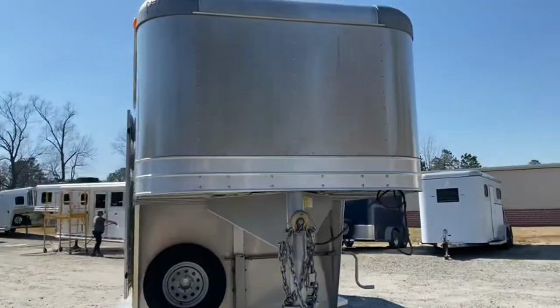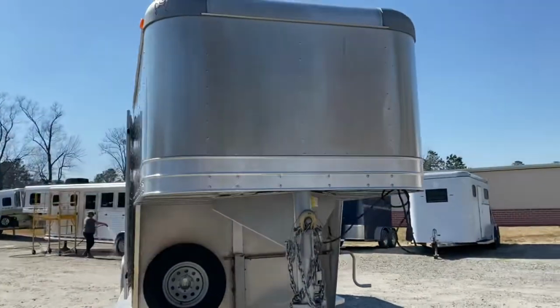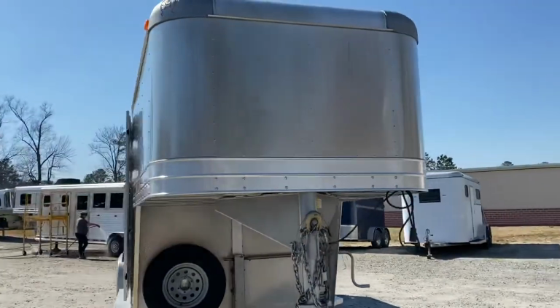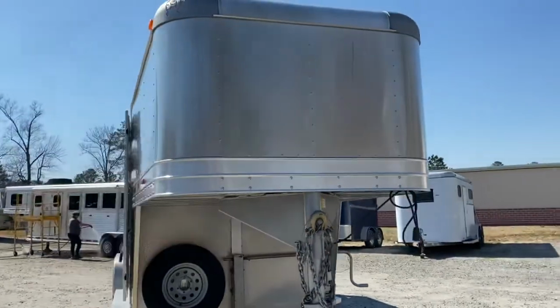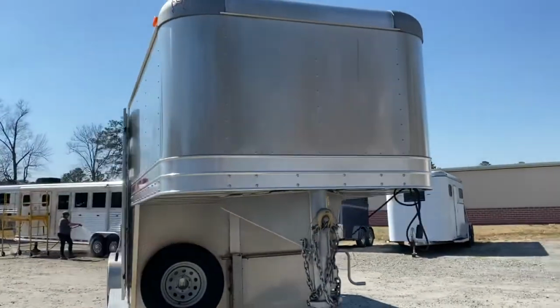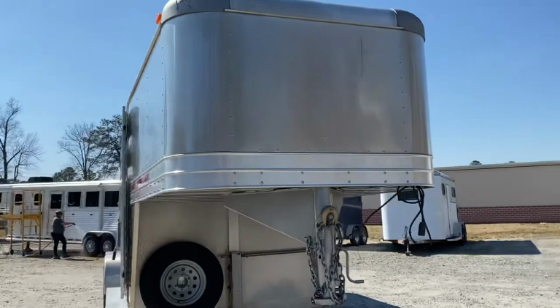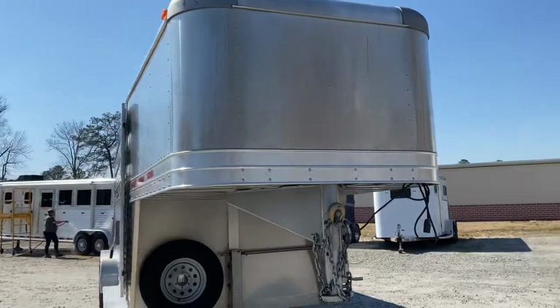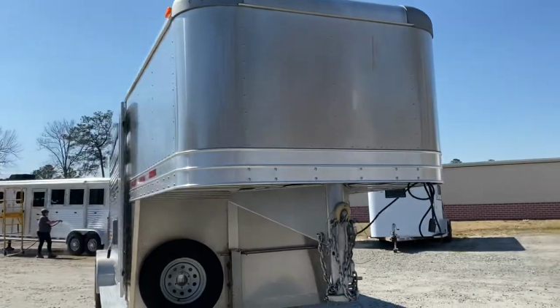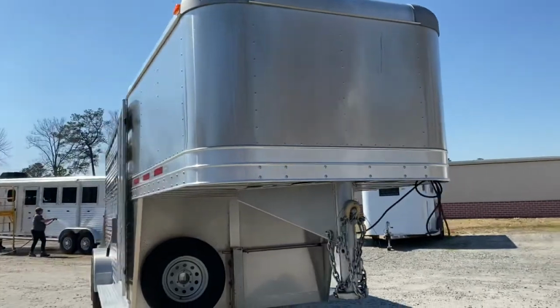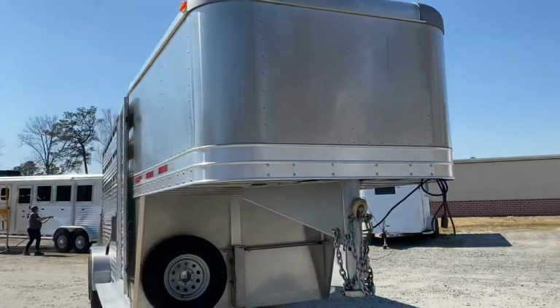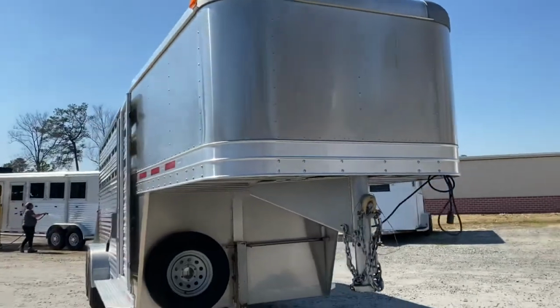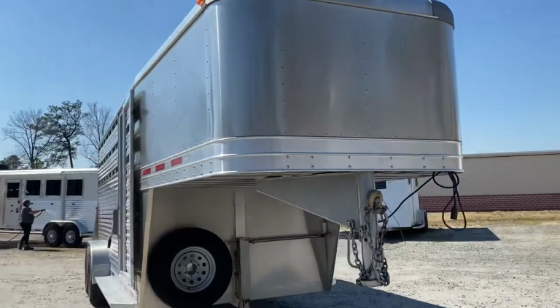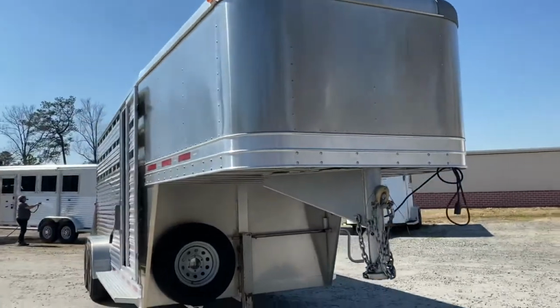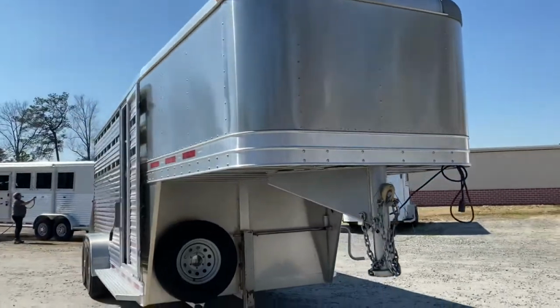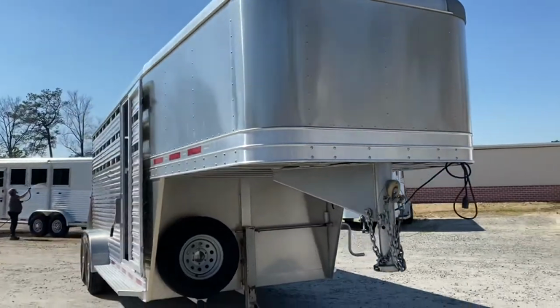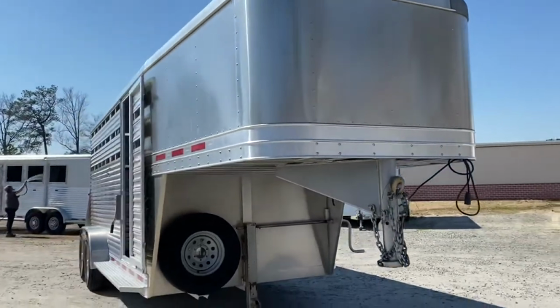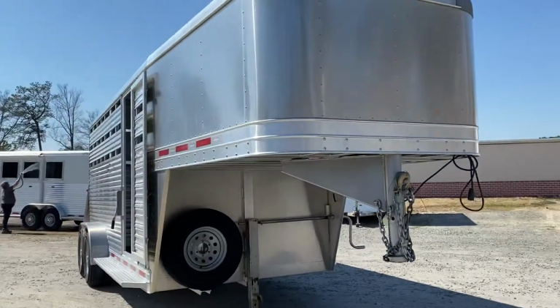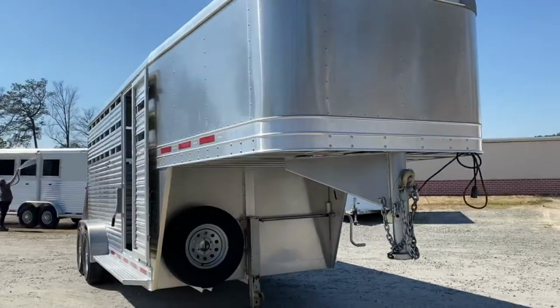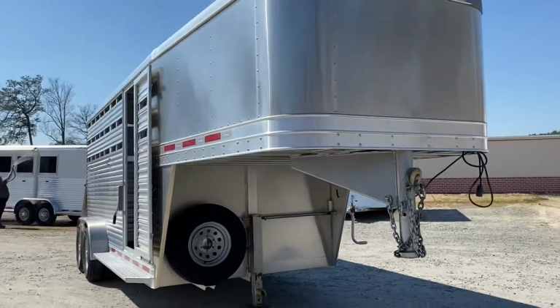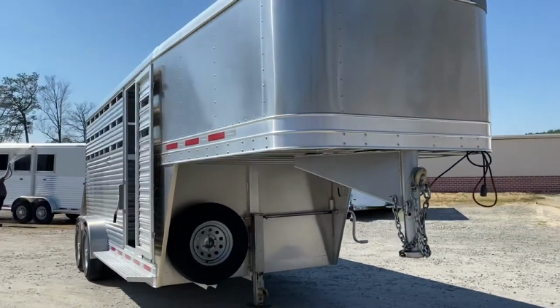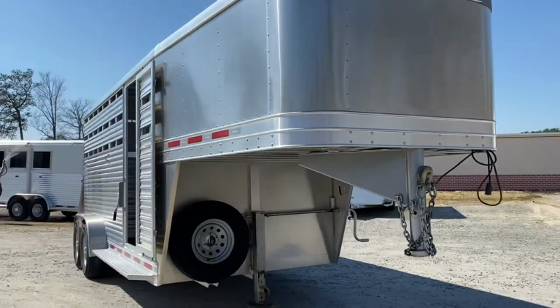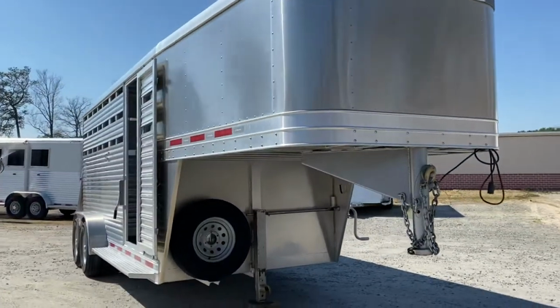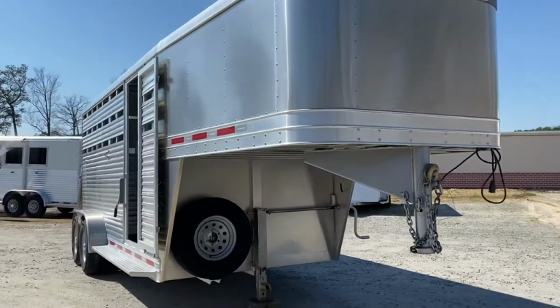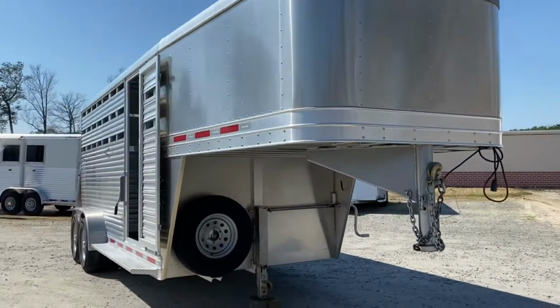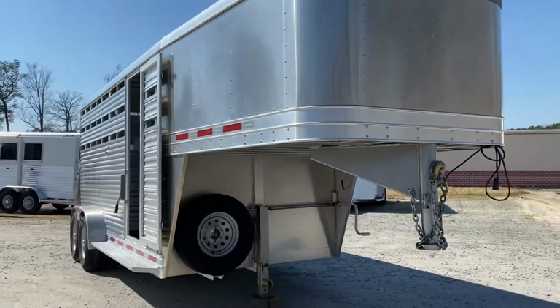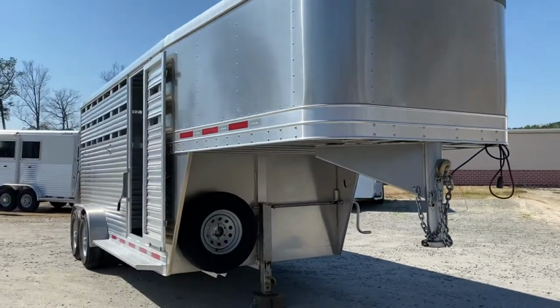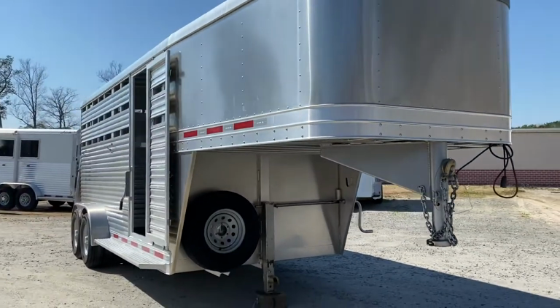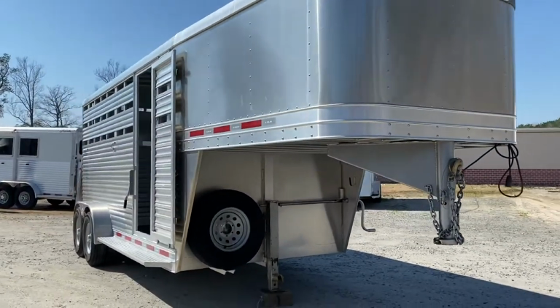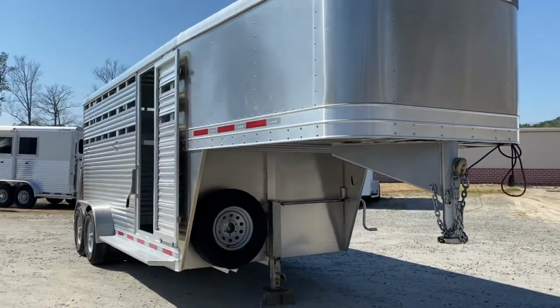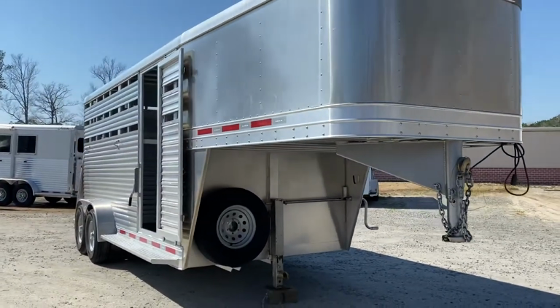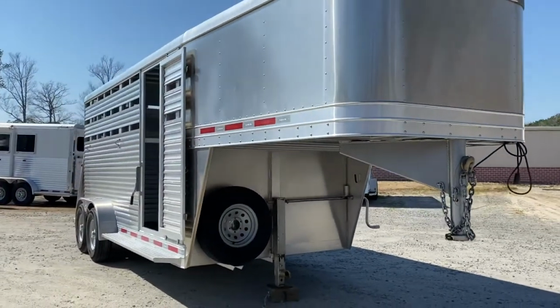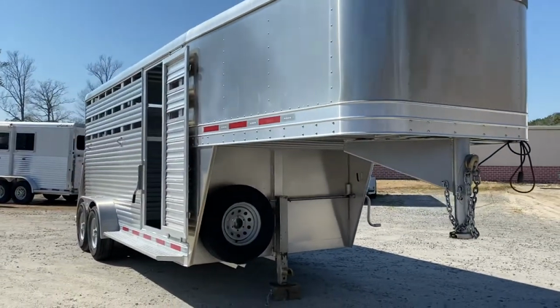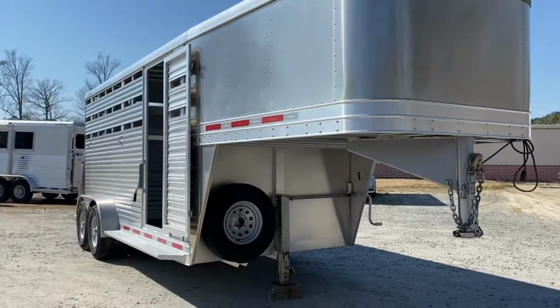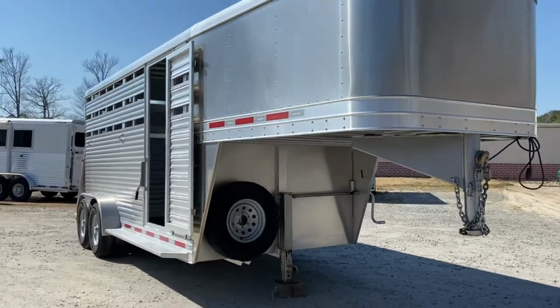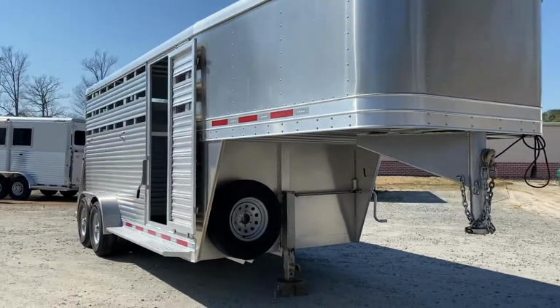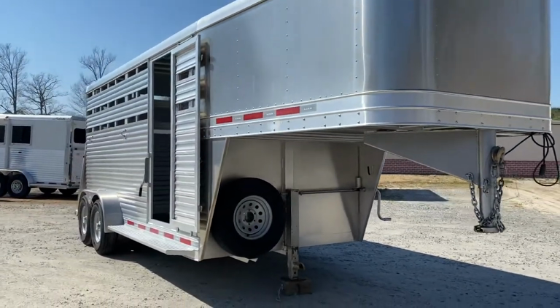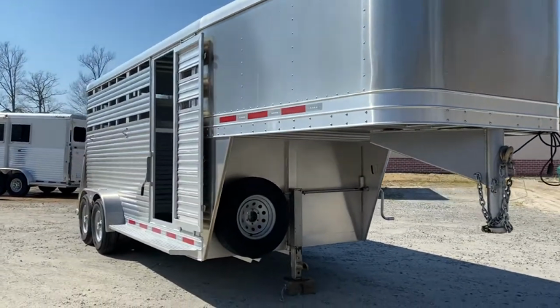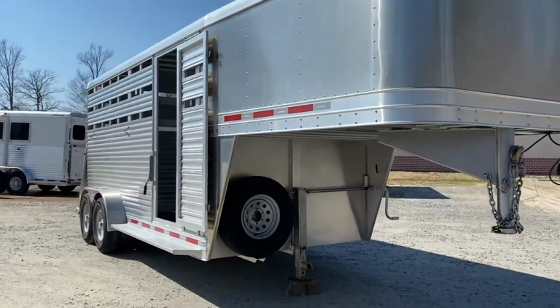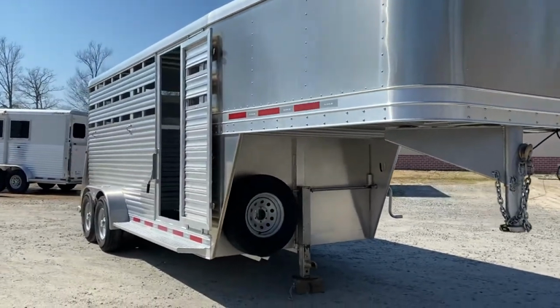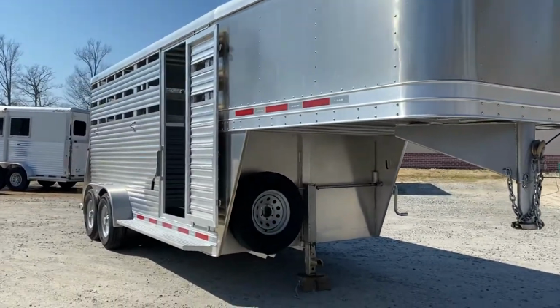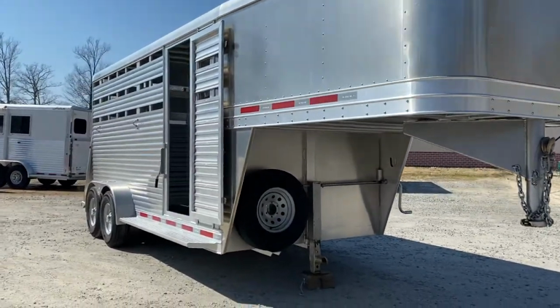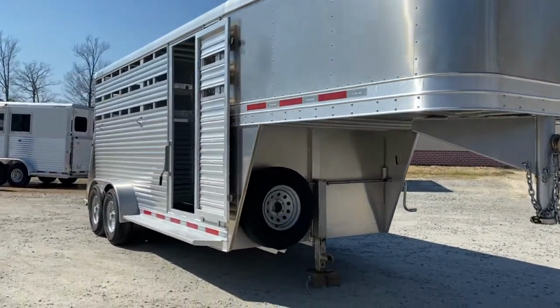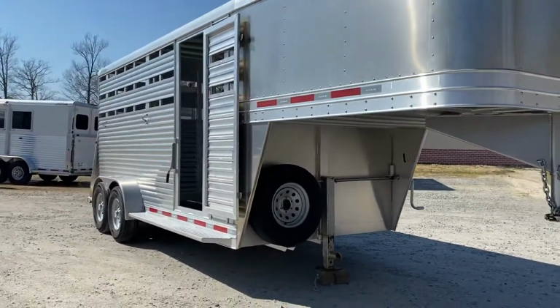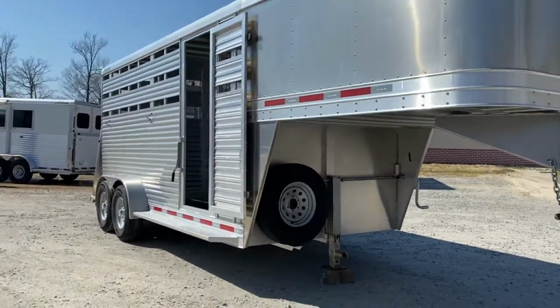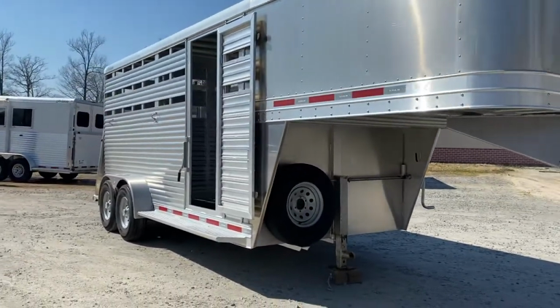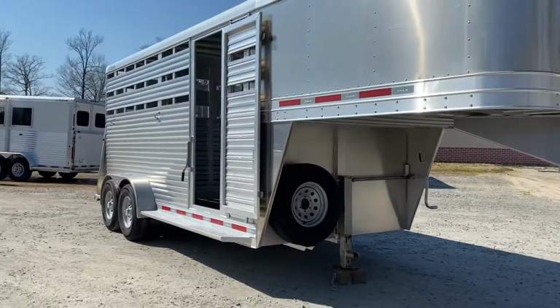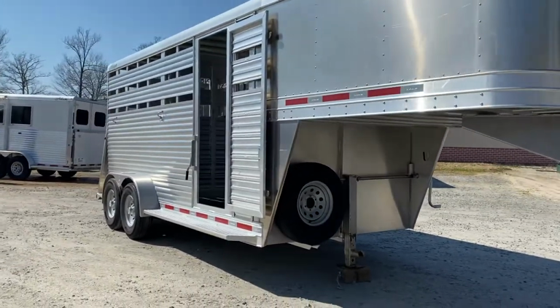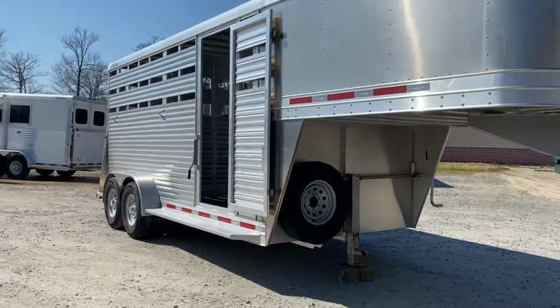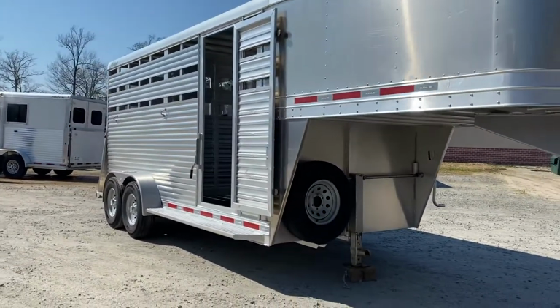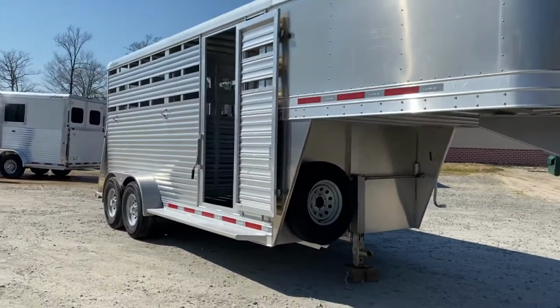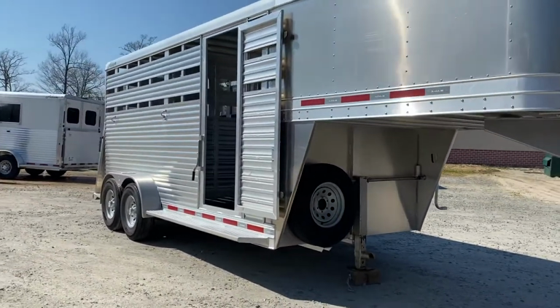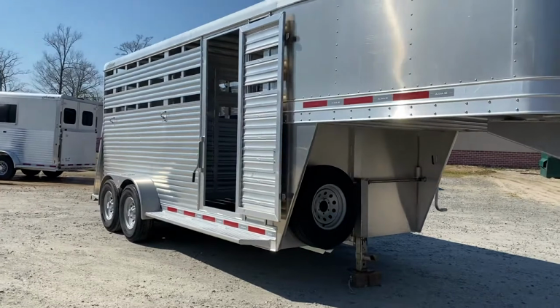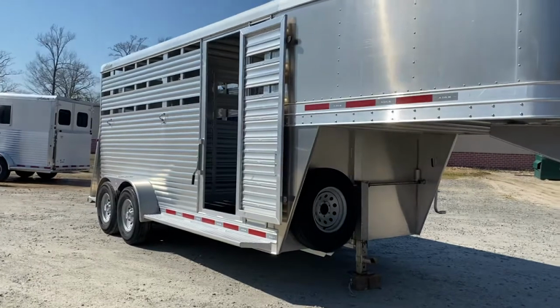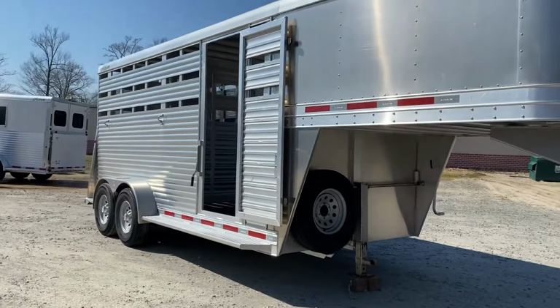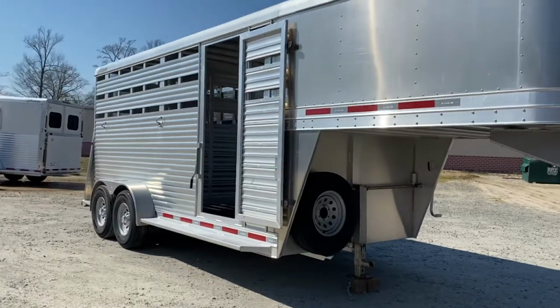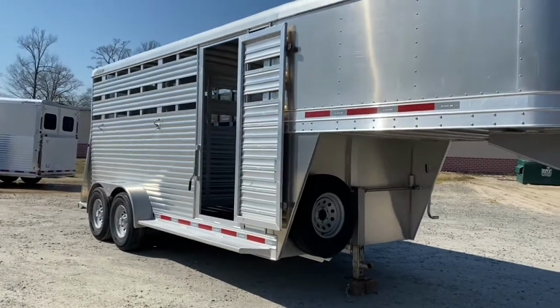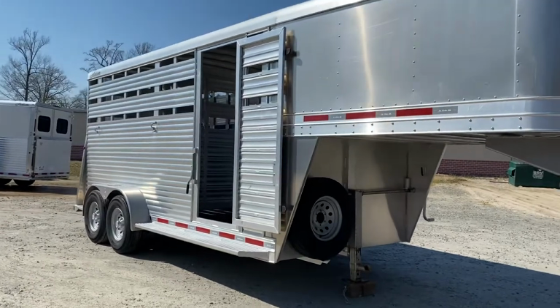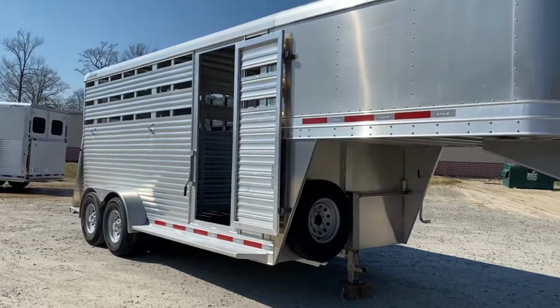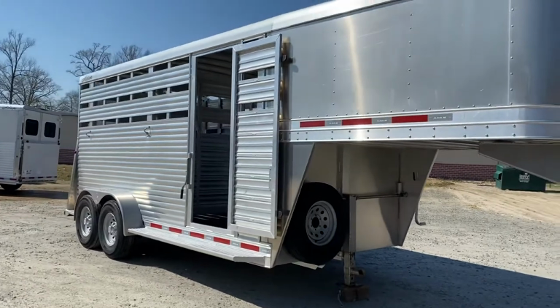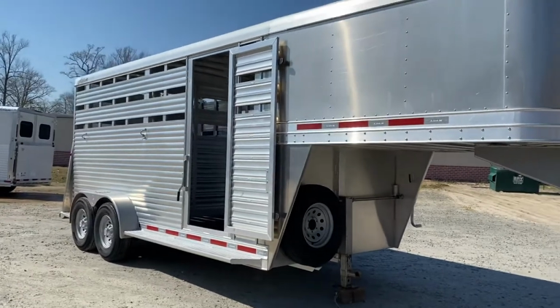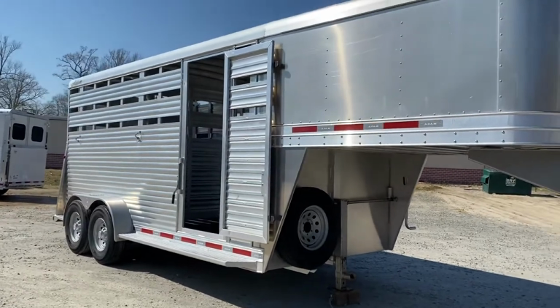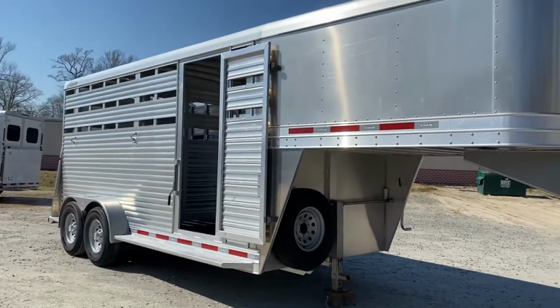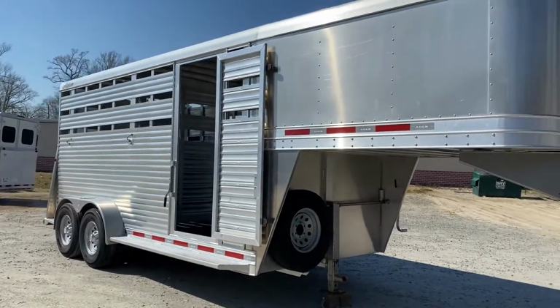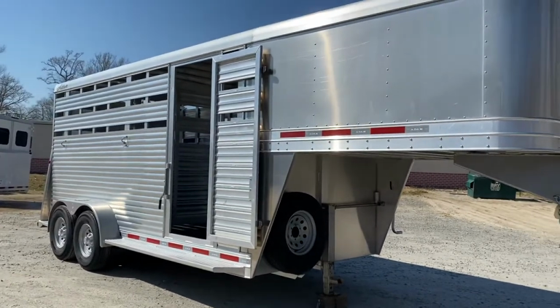The floor is good, the frame is good. No dents or dings to speak of on this one — it's in excellent condition.